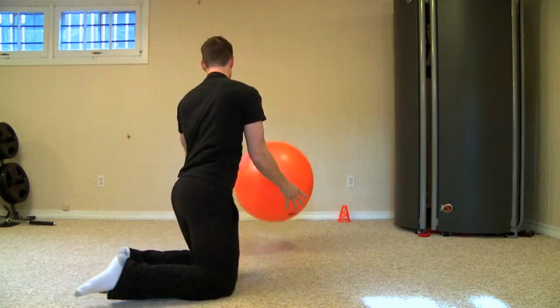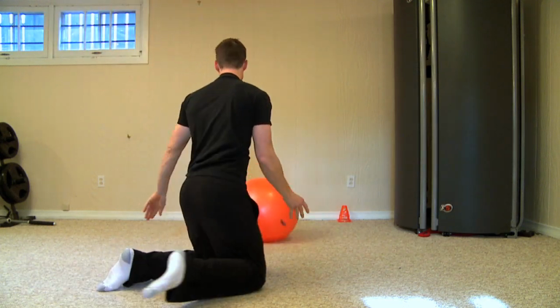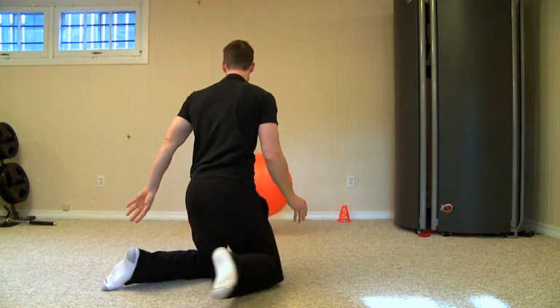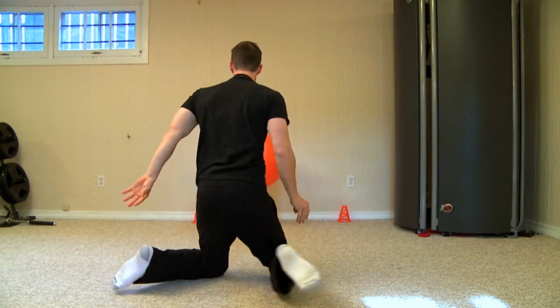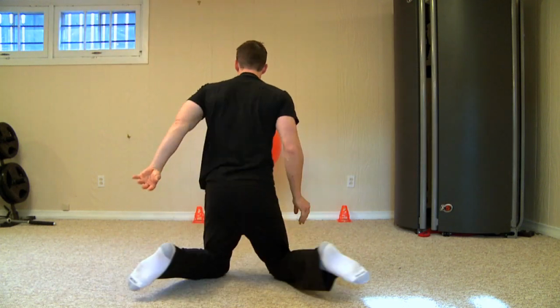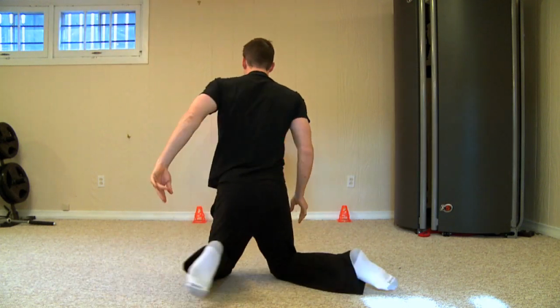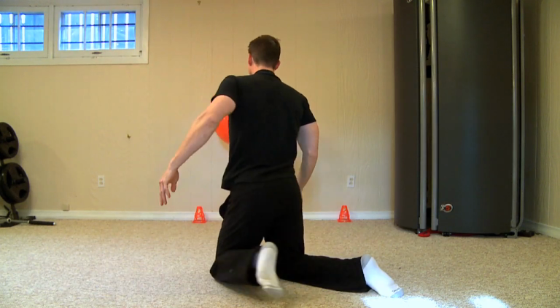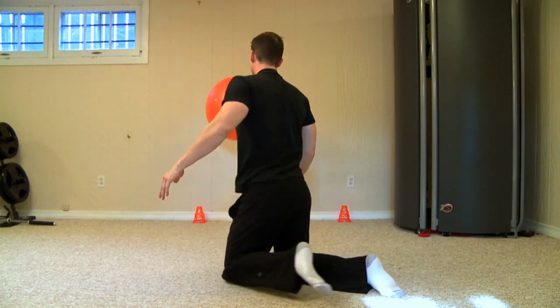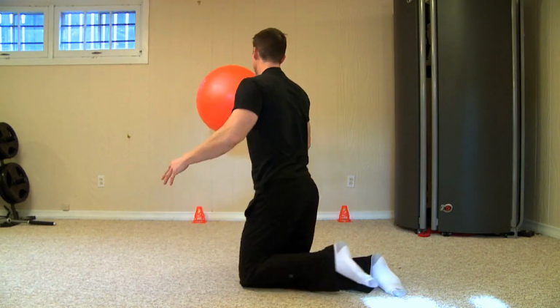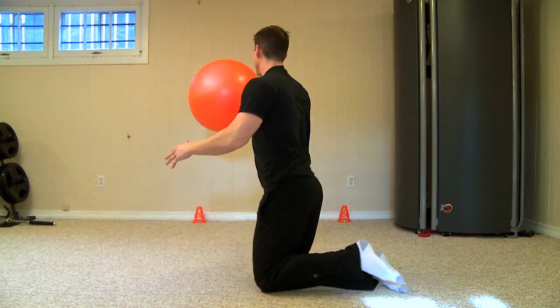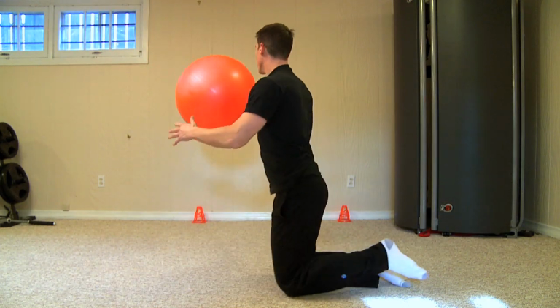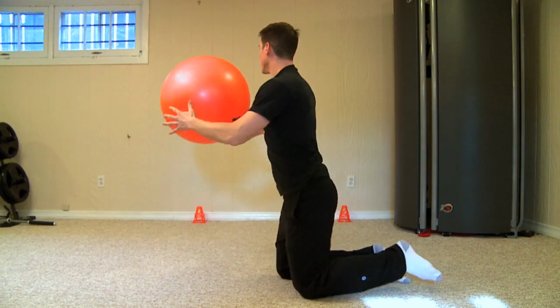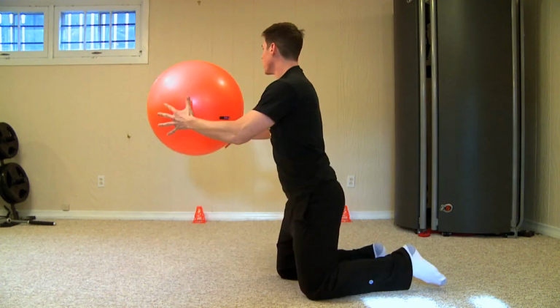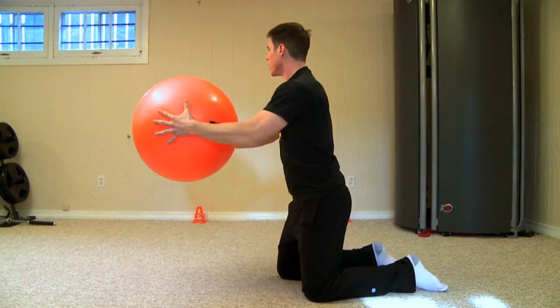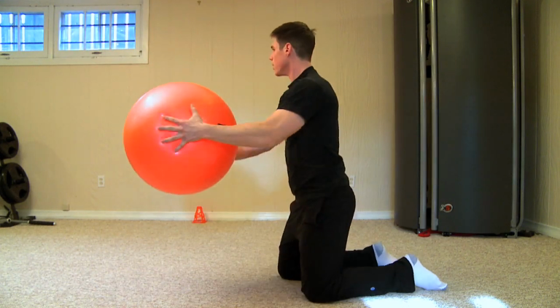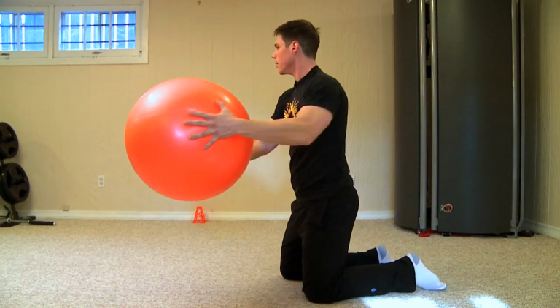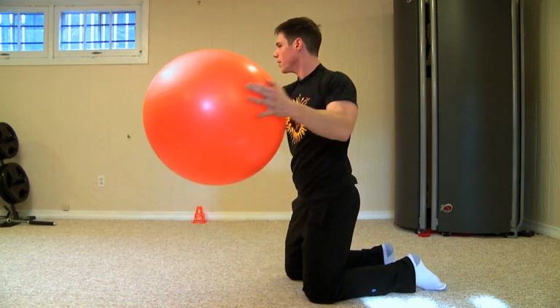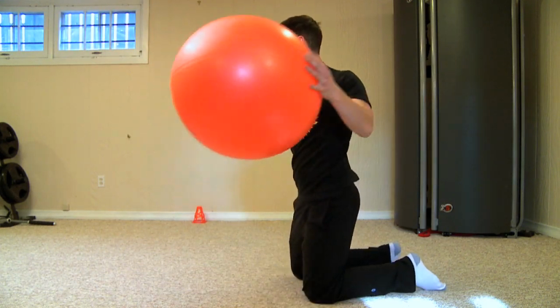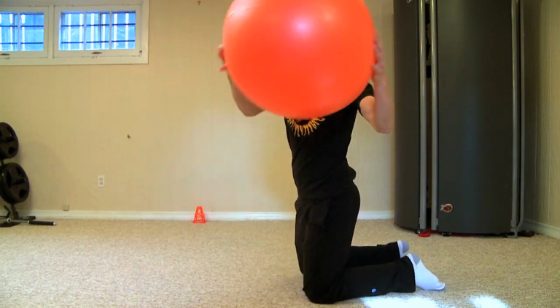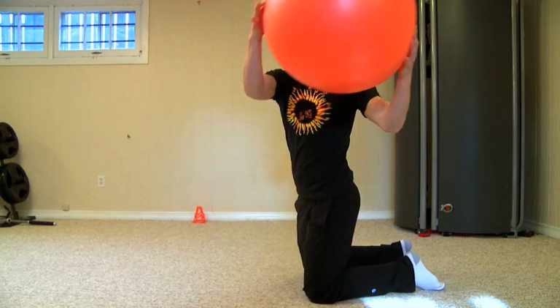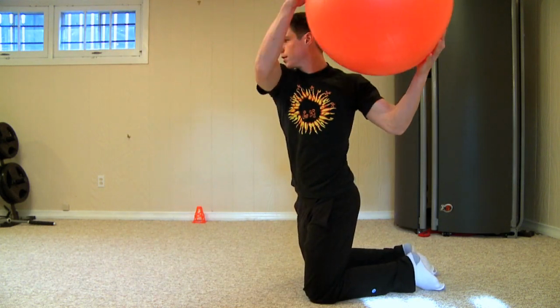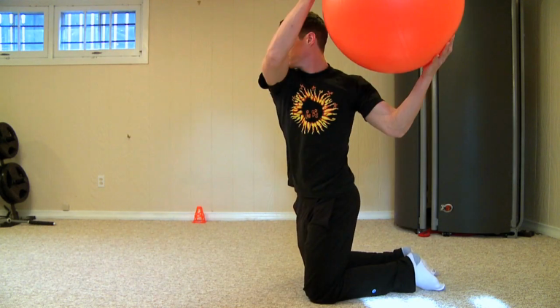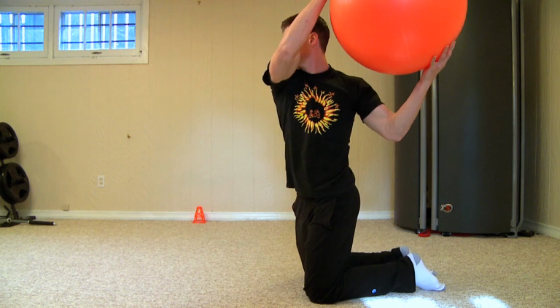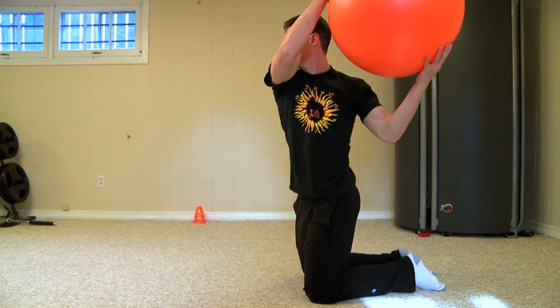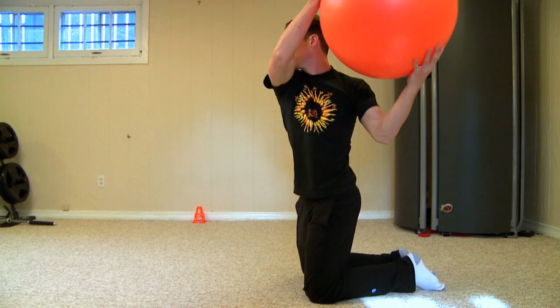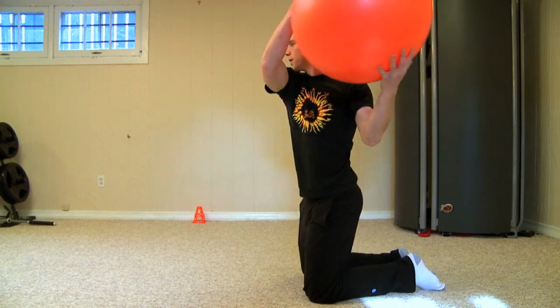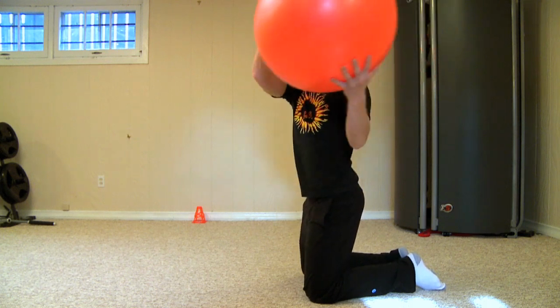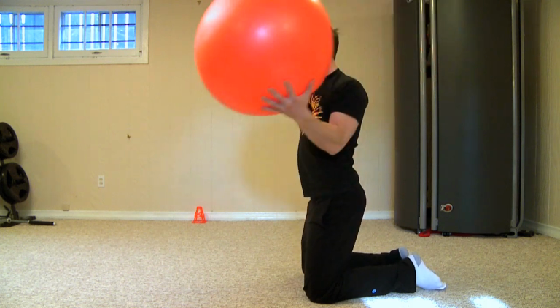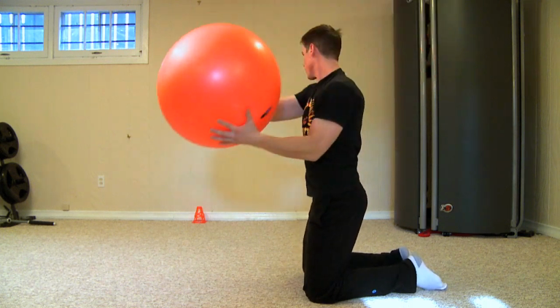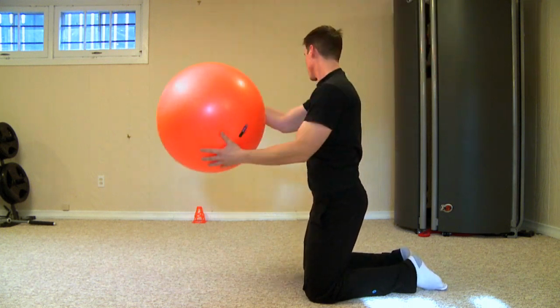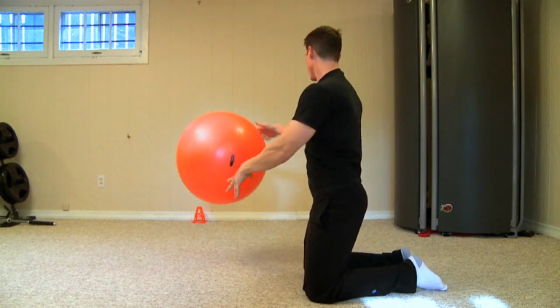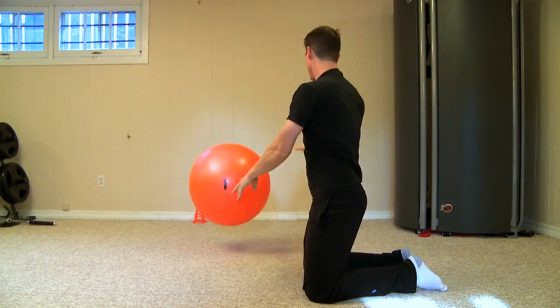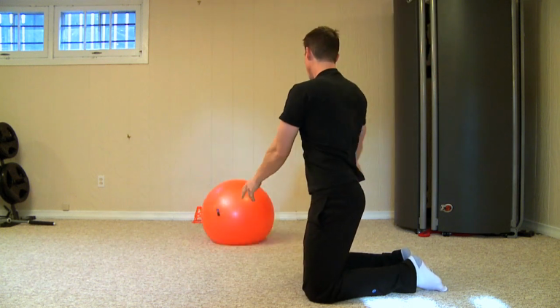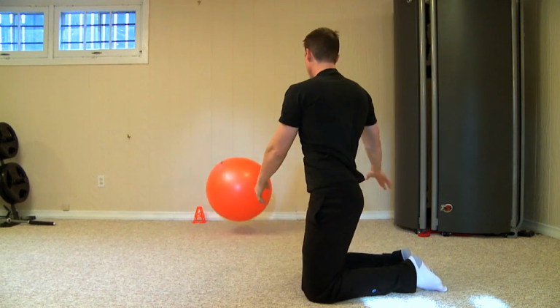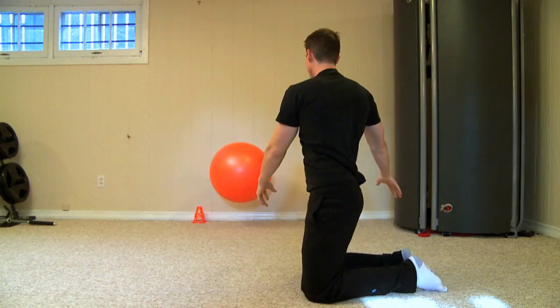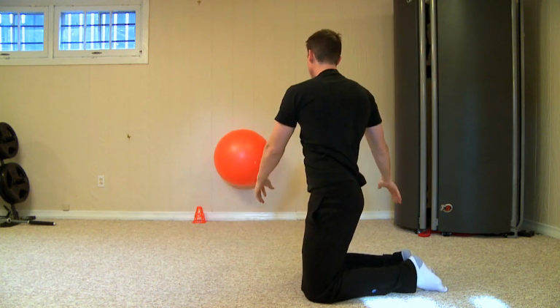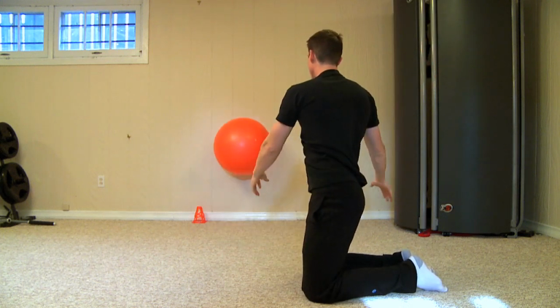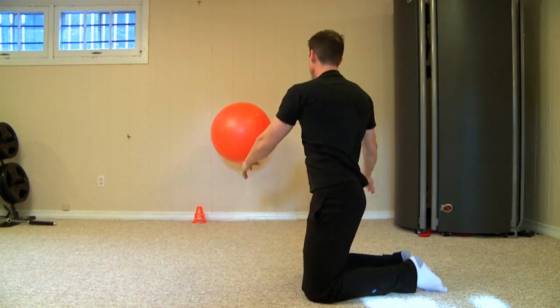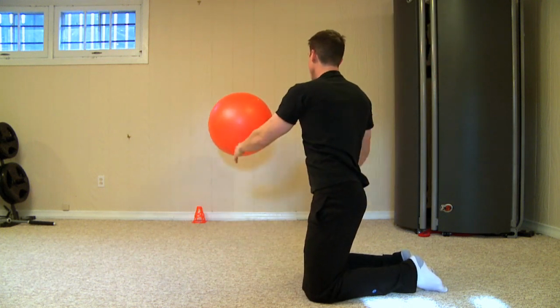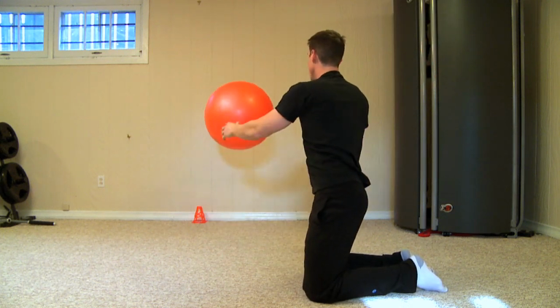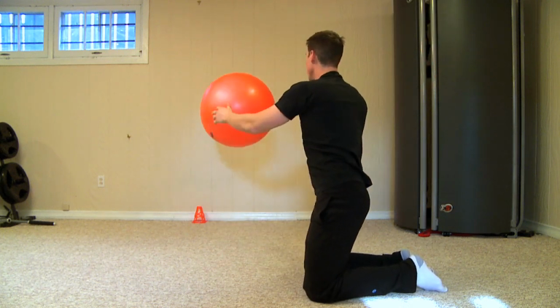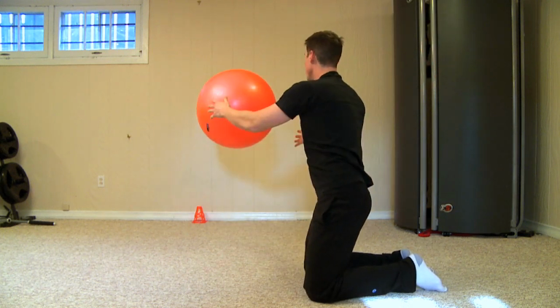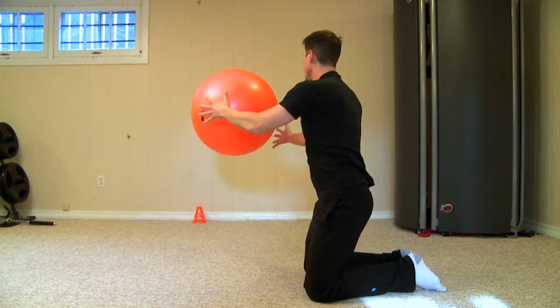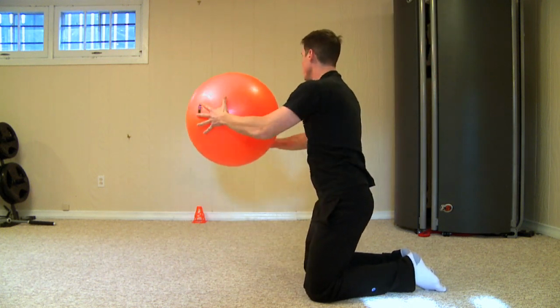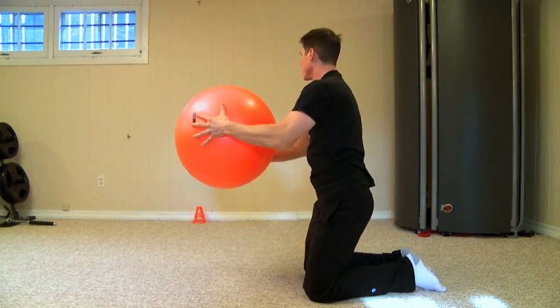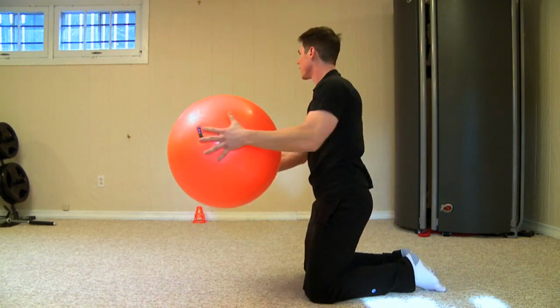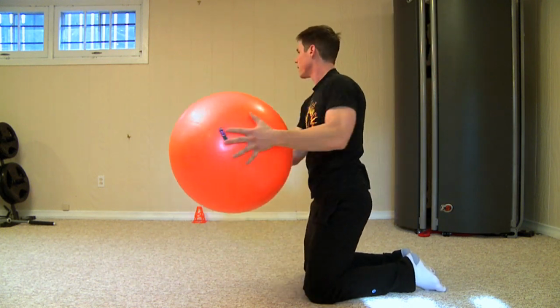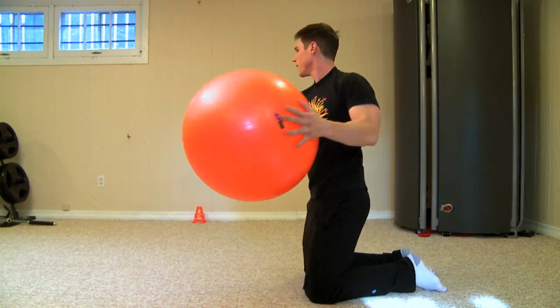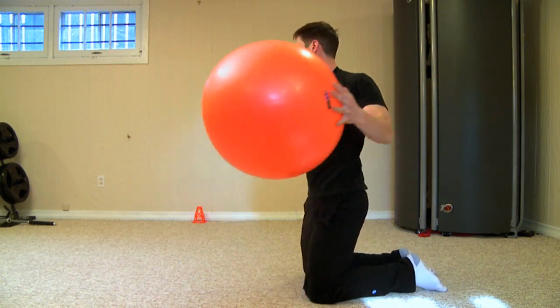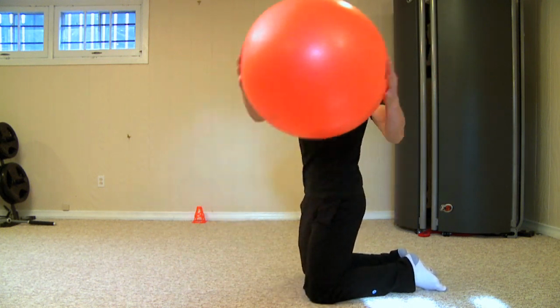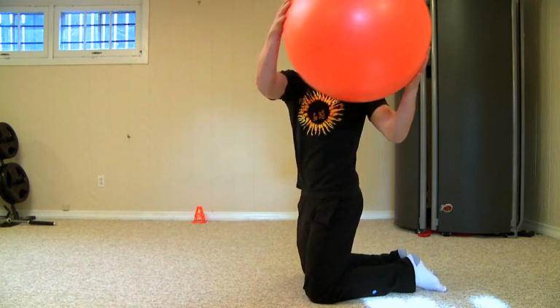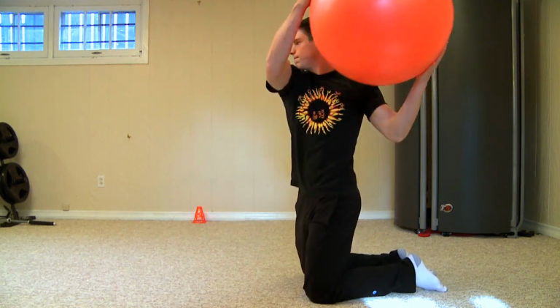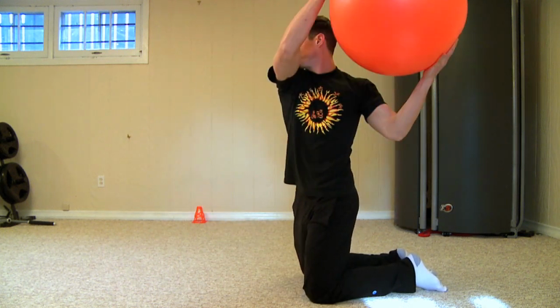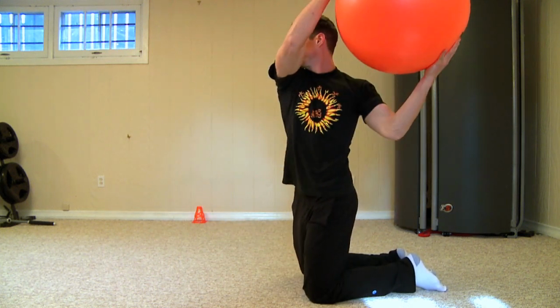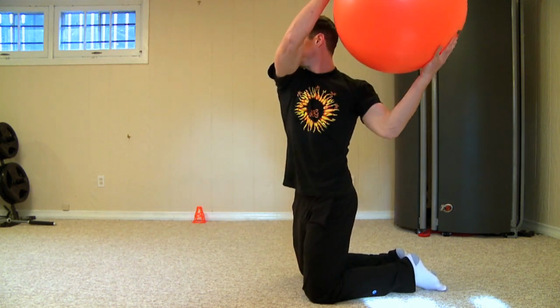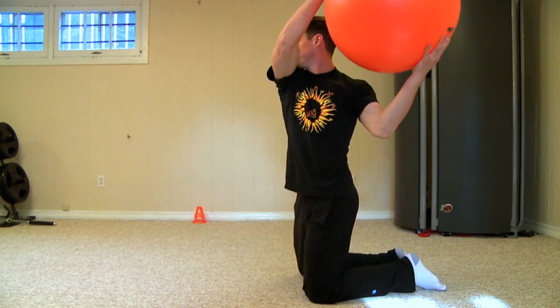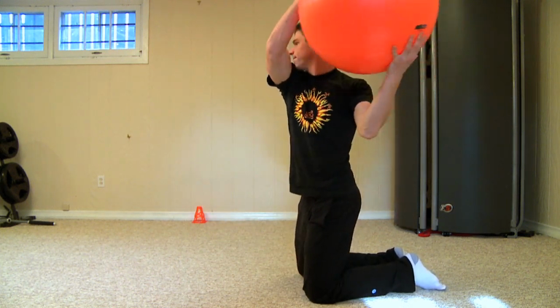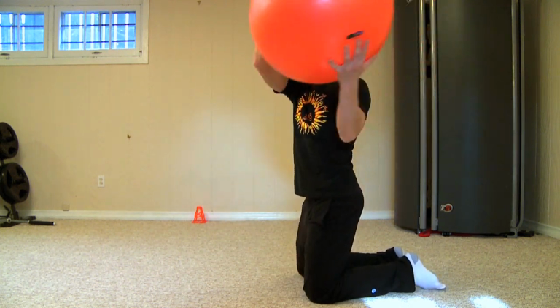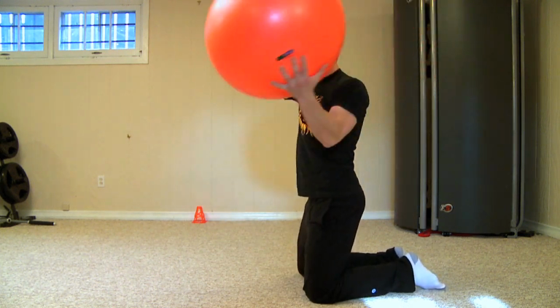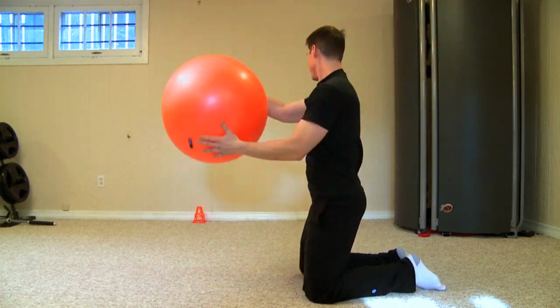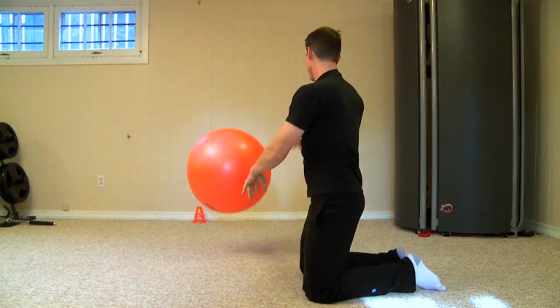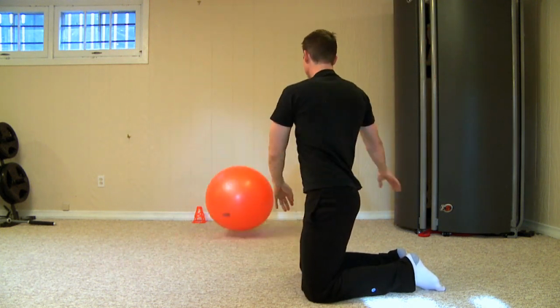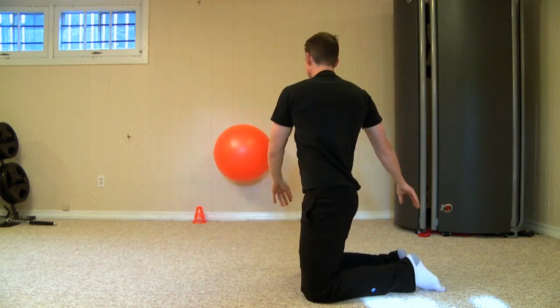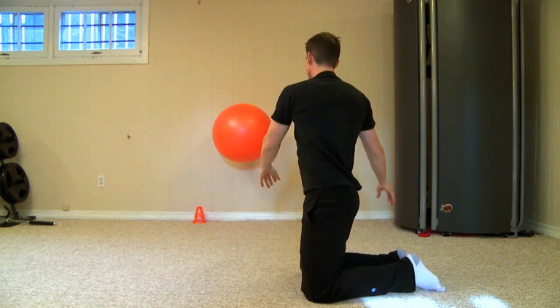You can perform anywhere between 8 to 10 reps with this one. Once you hit 8 to 10 reps on one side you're going to switch sides and hit the other side.